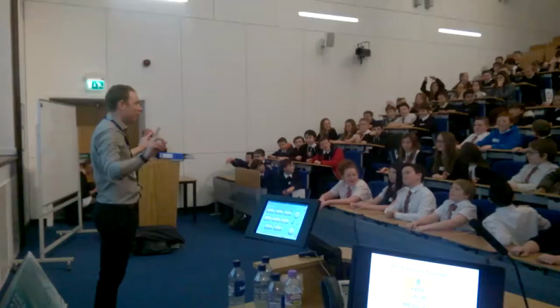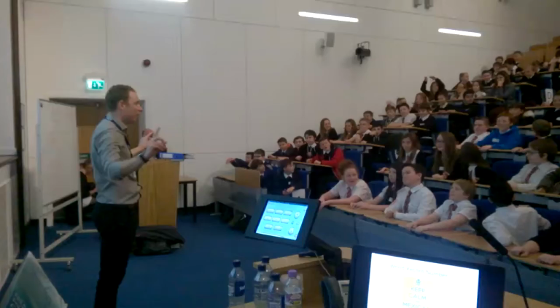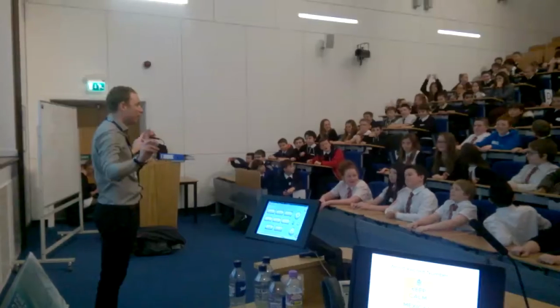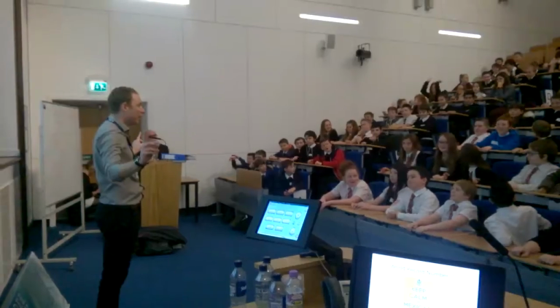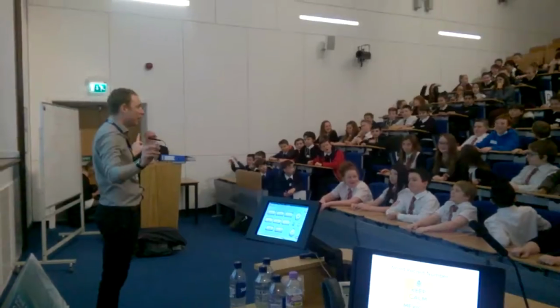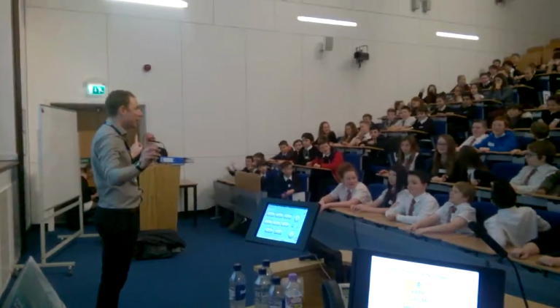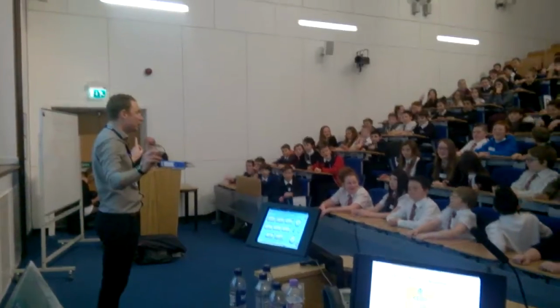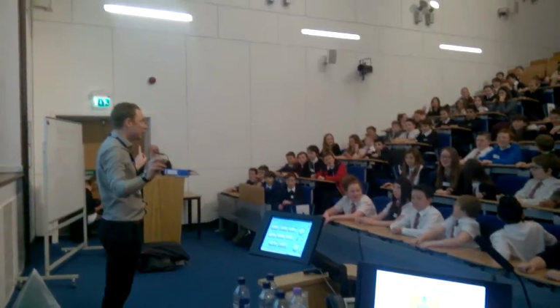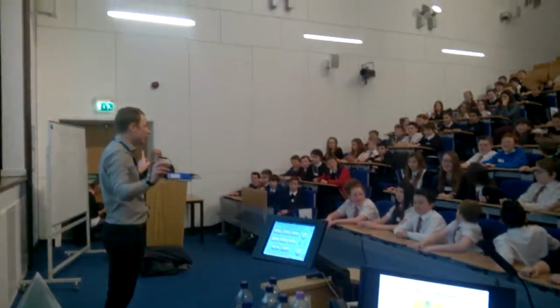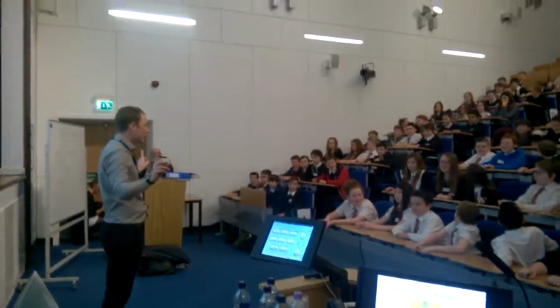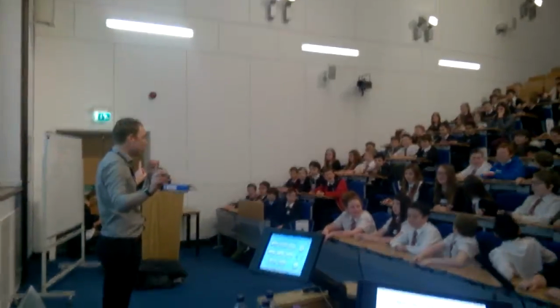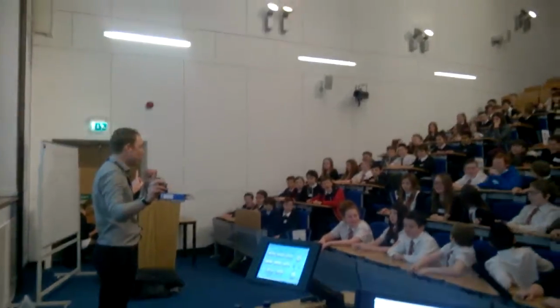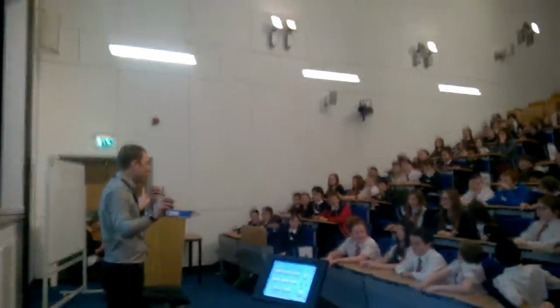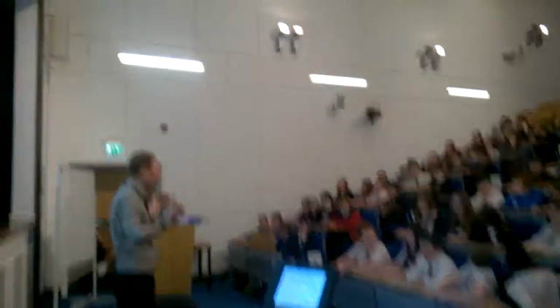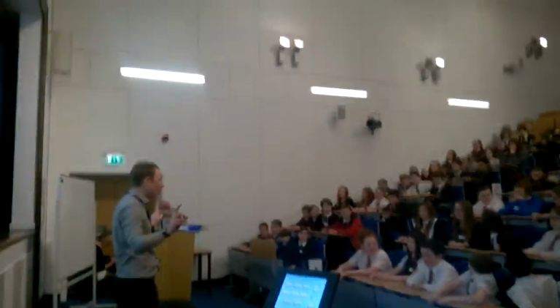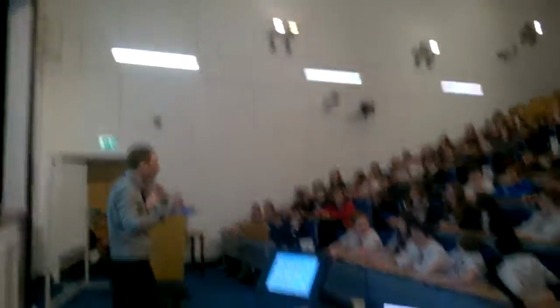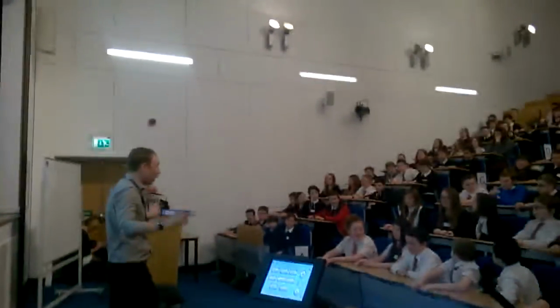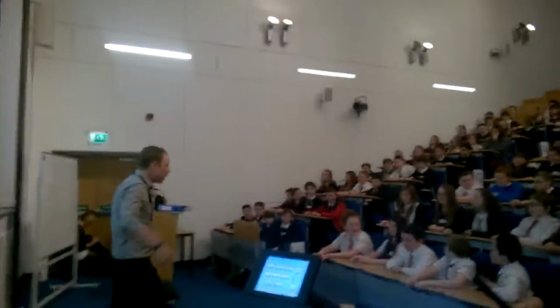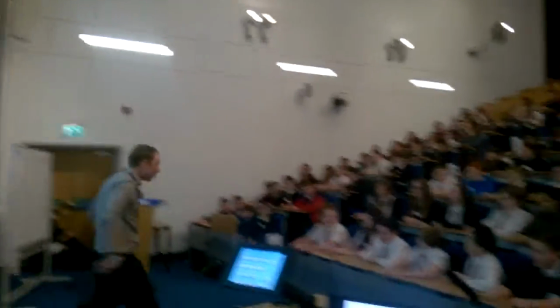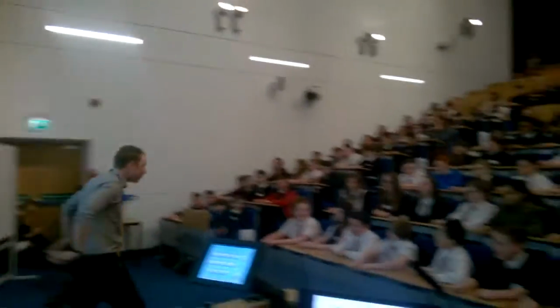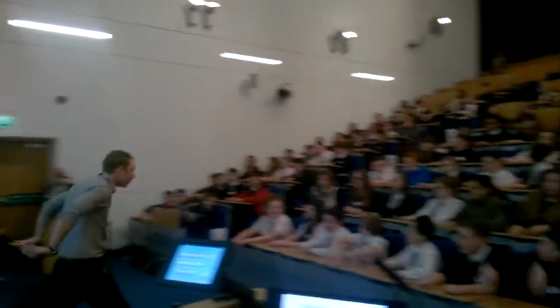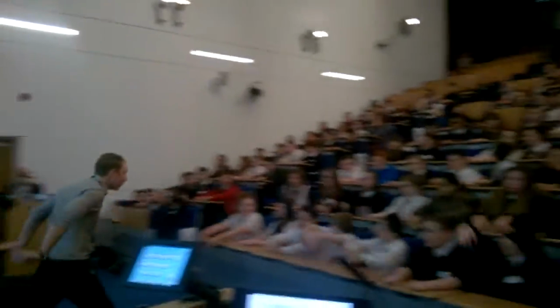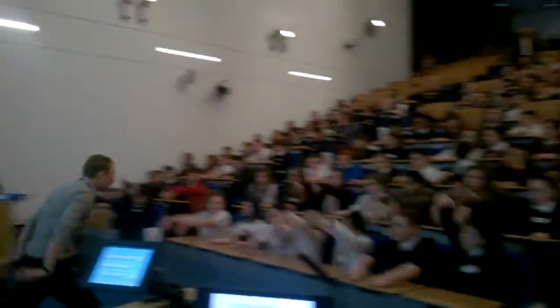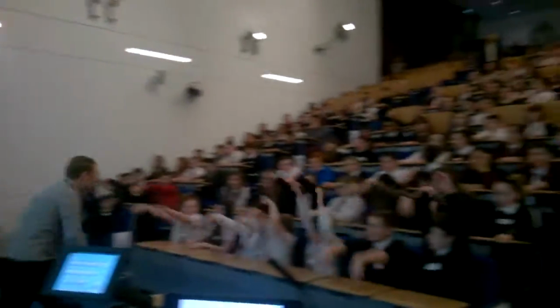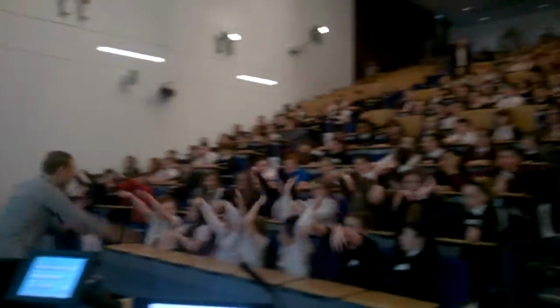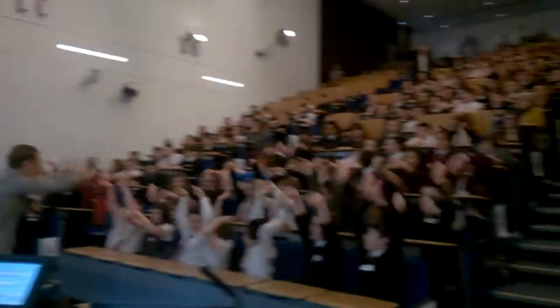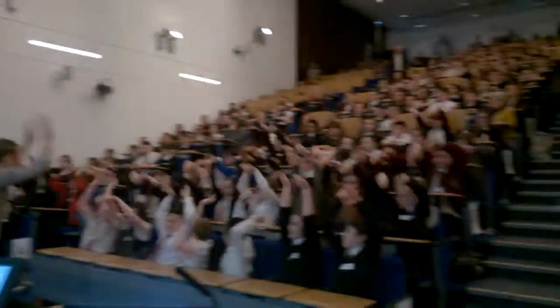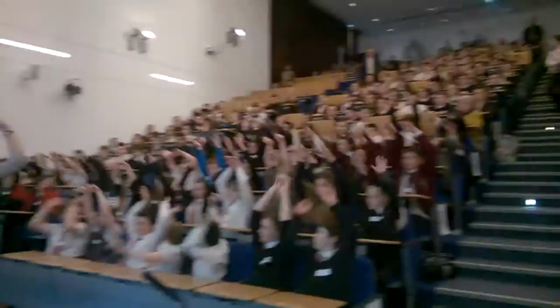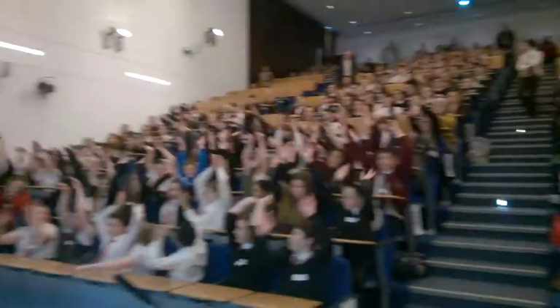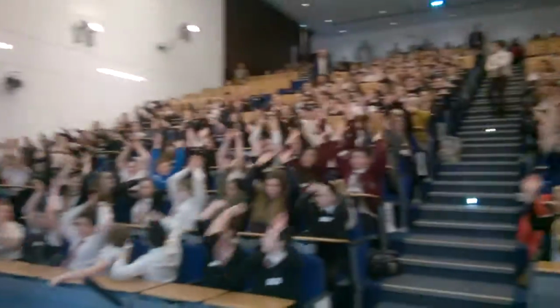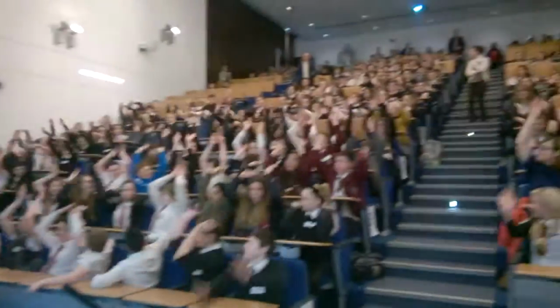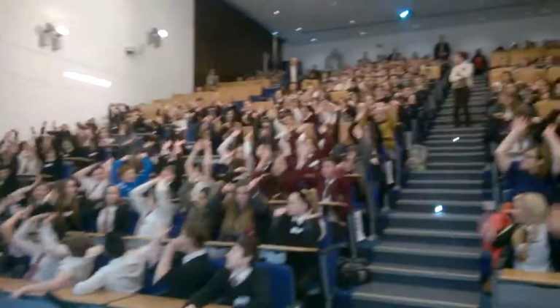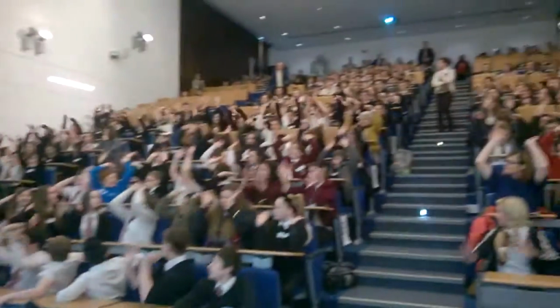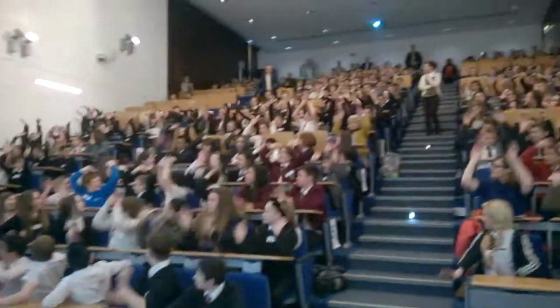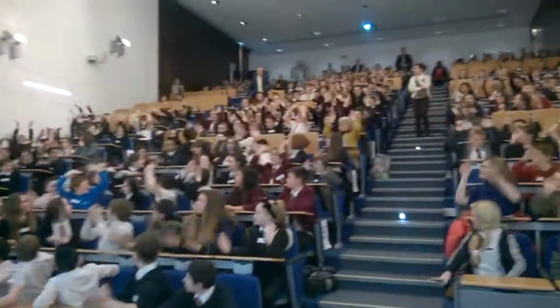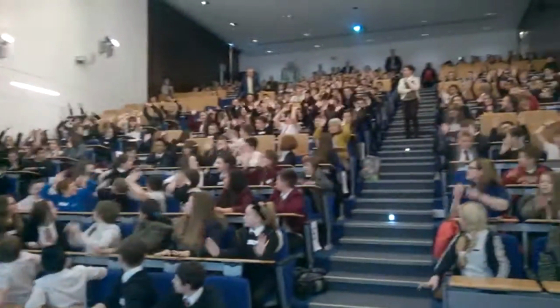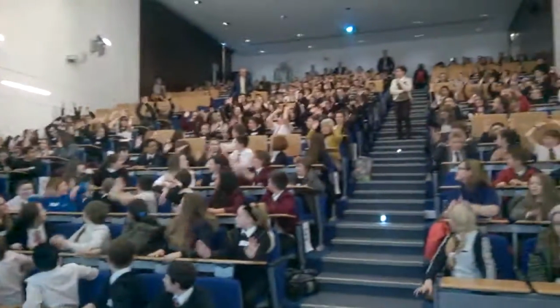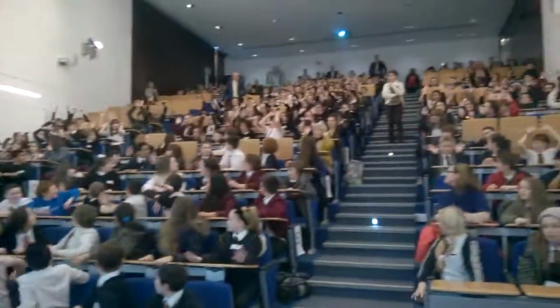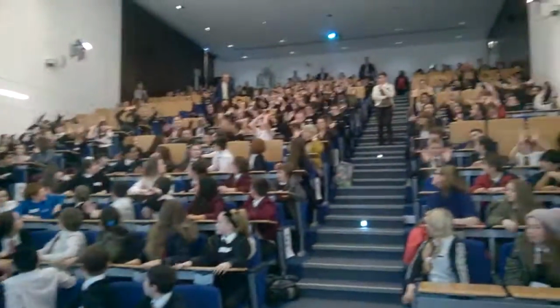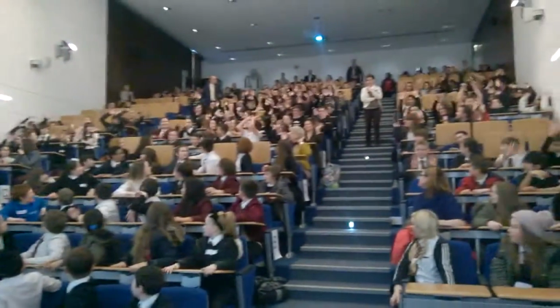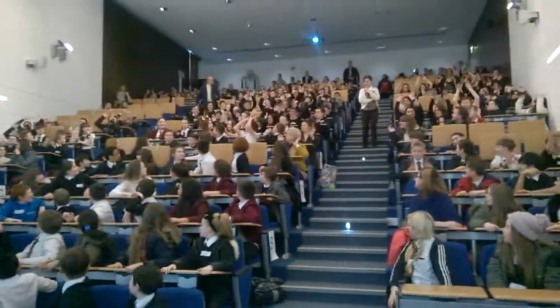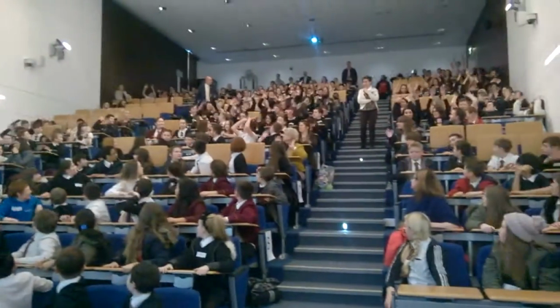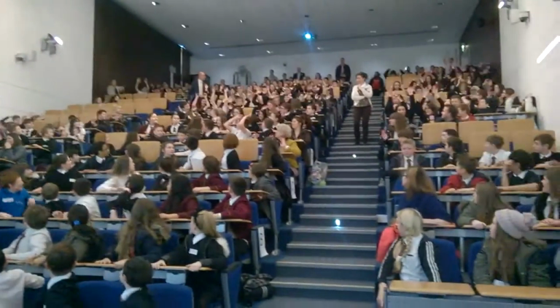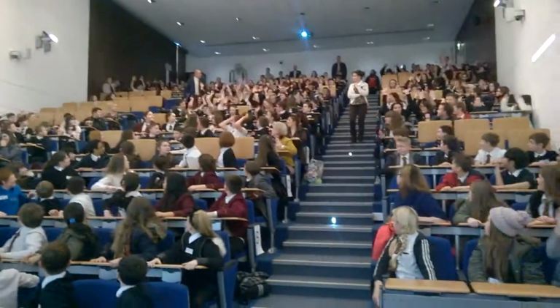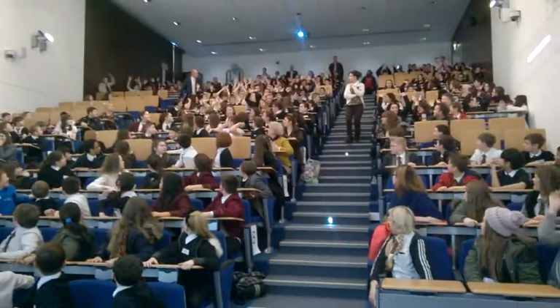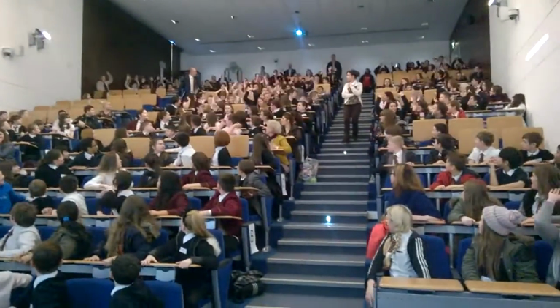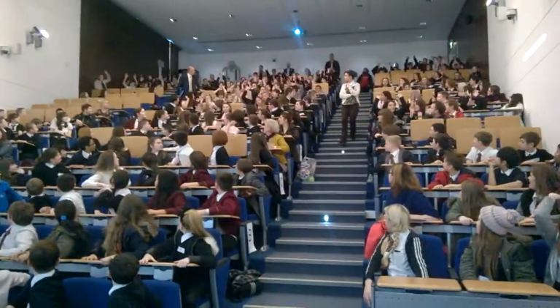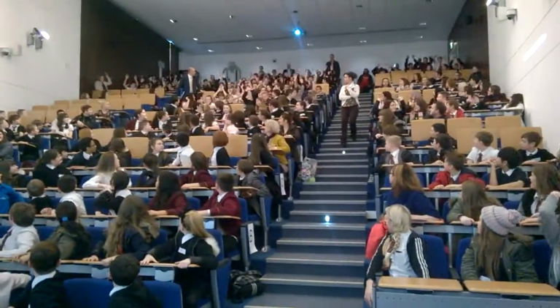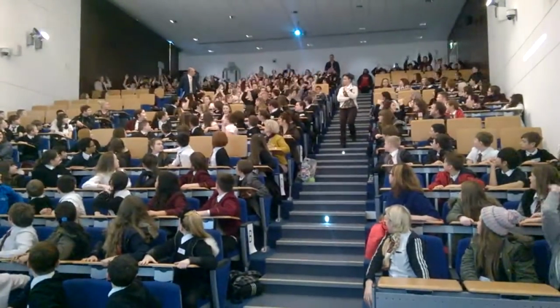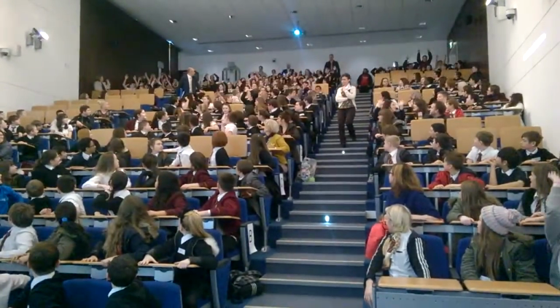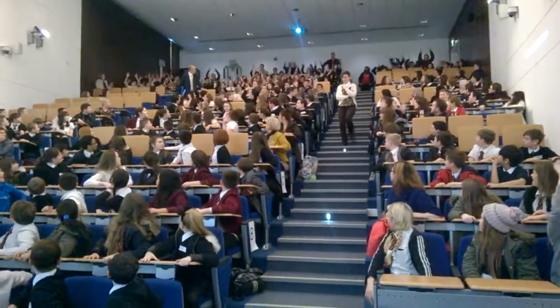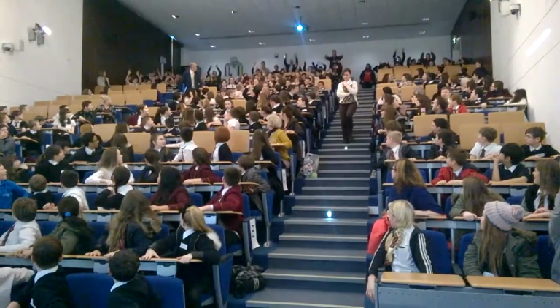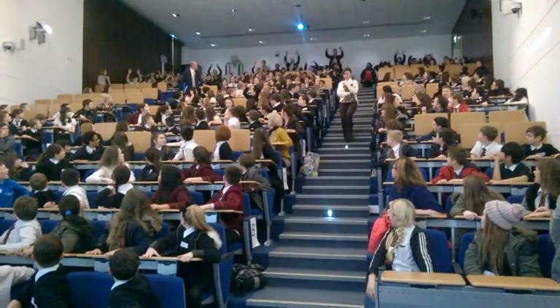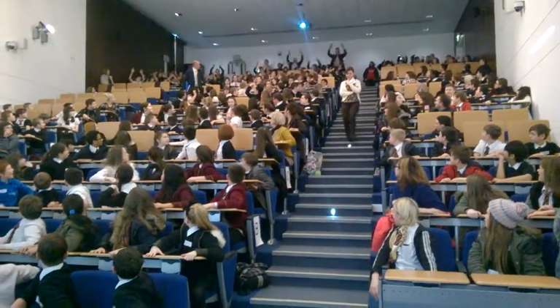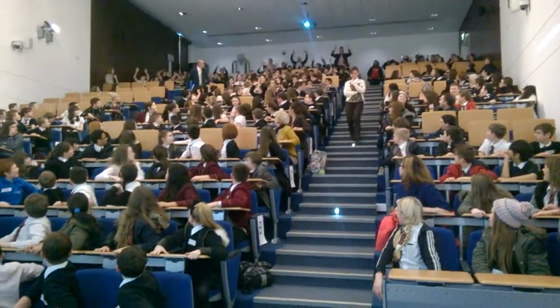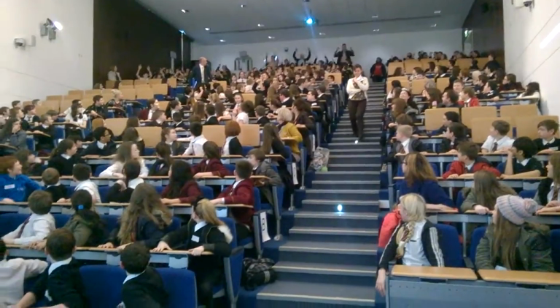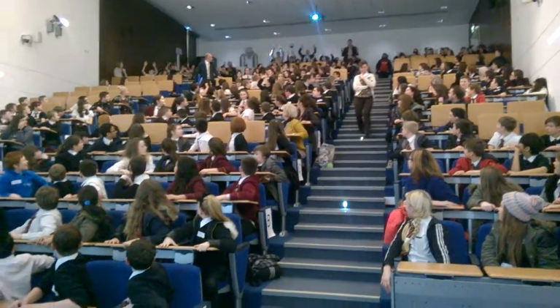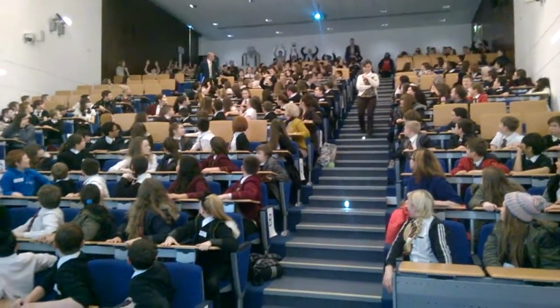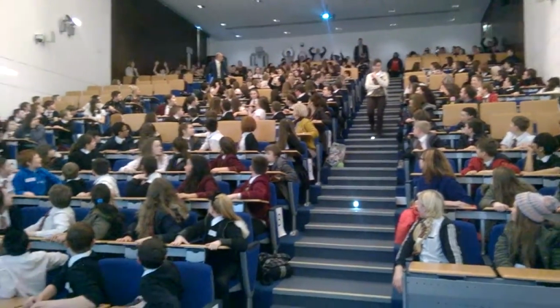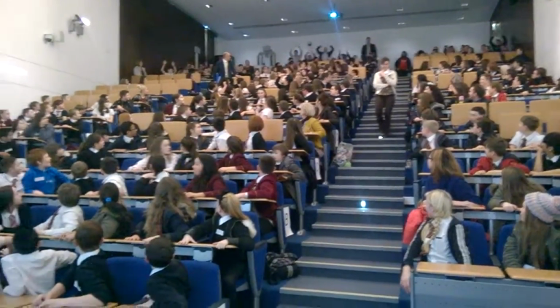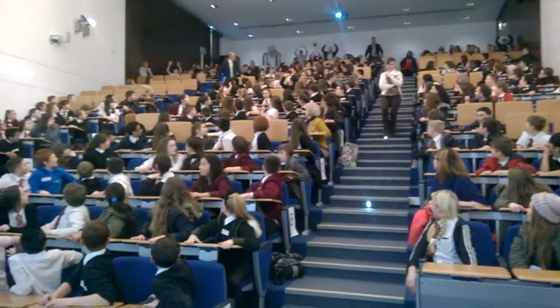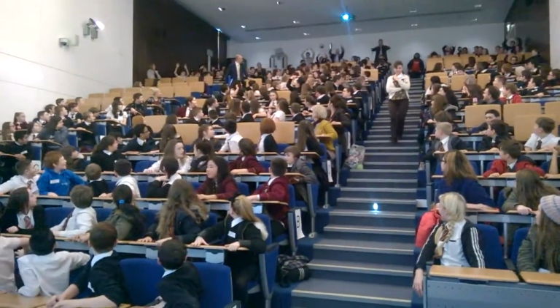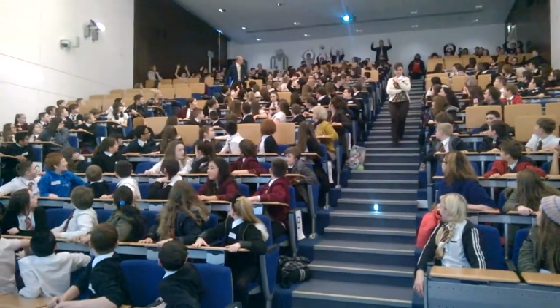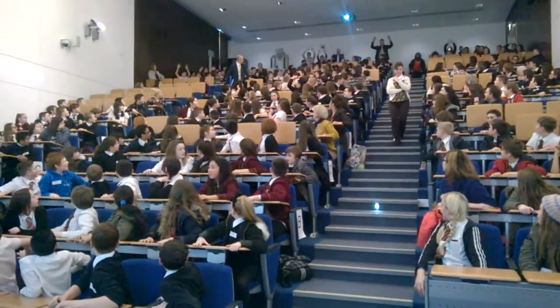Three, two, one, right off the boat! Stop and come on, what have we done again?